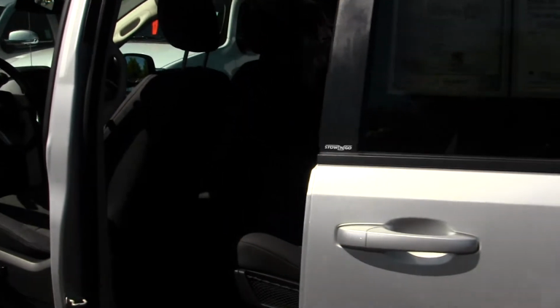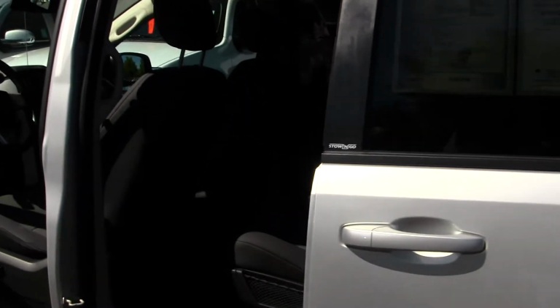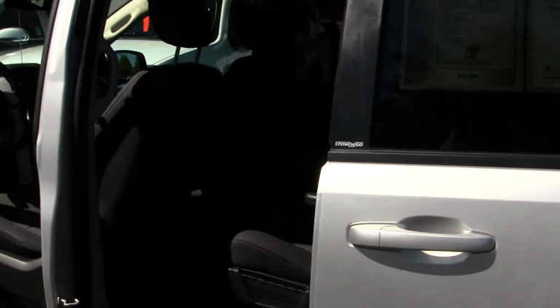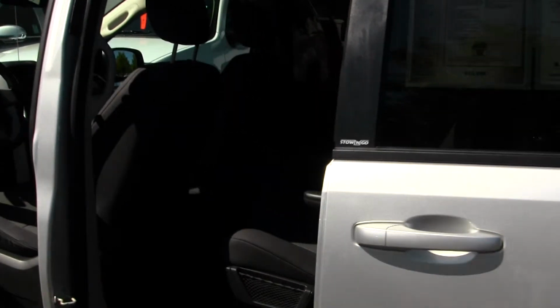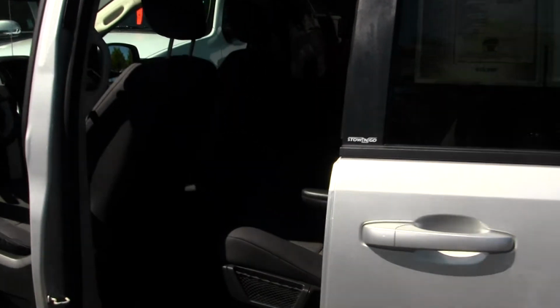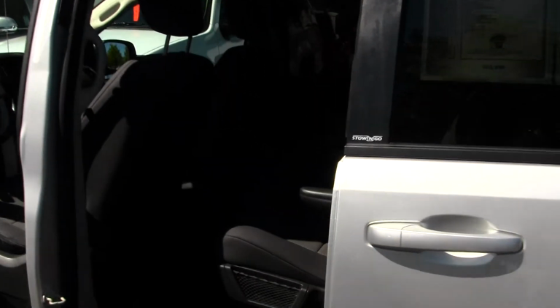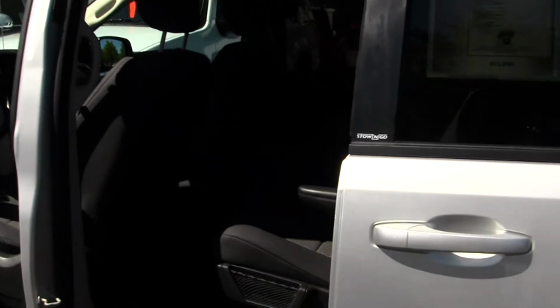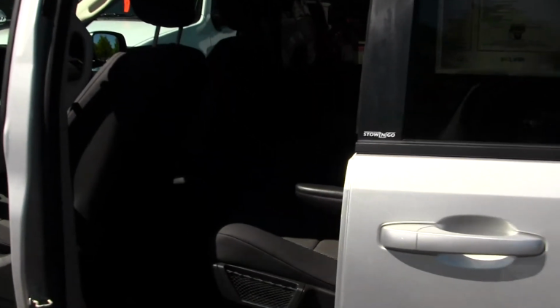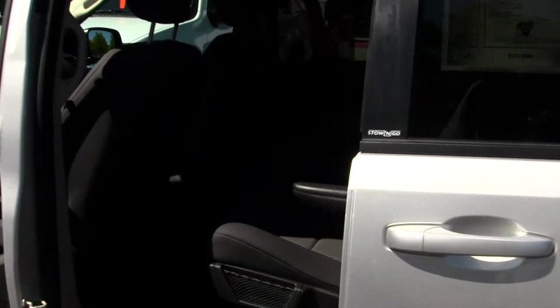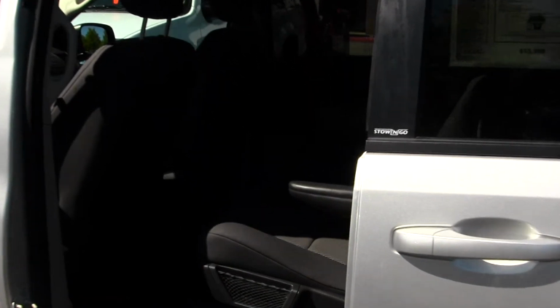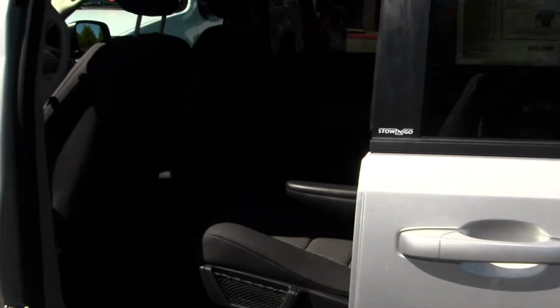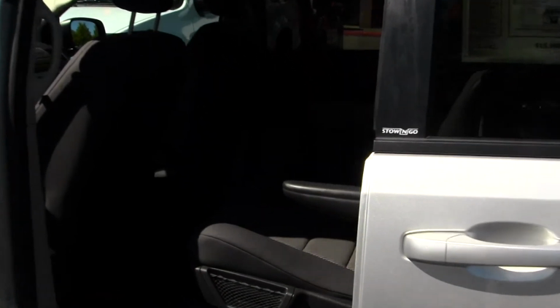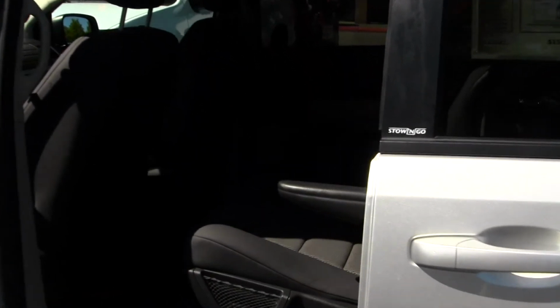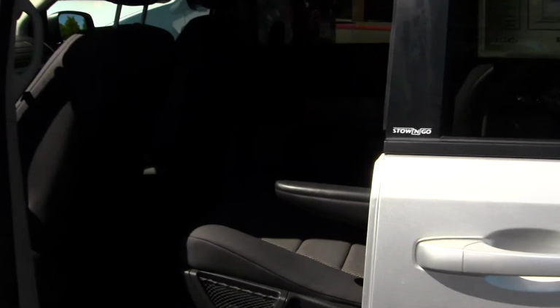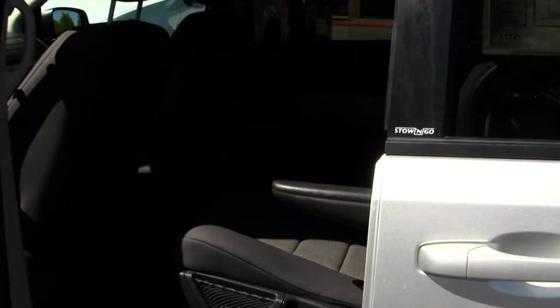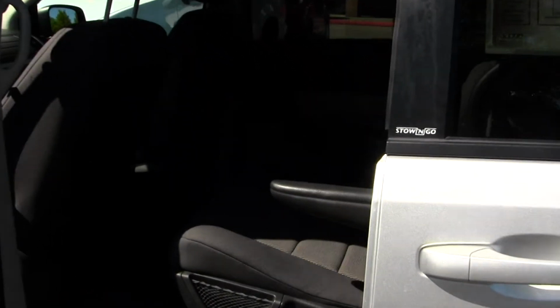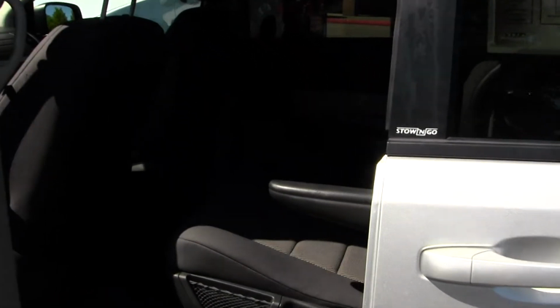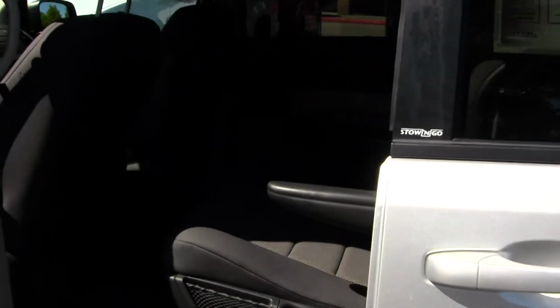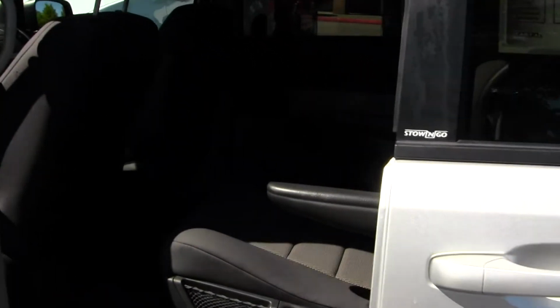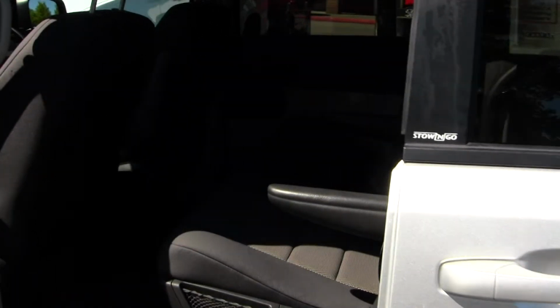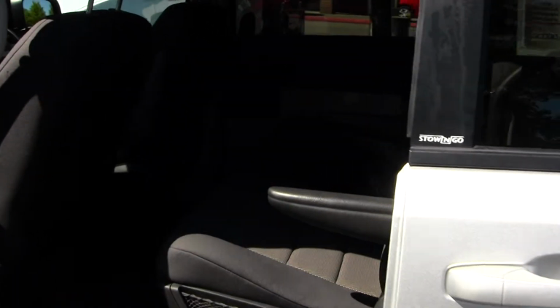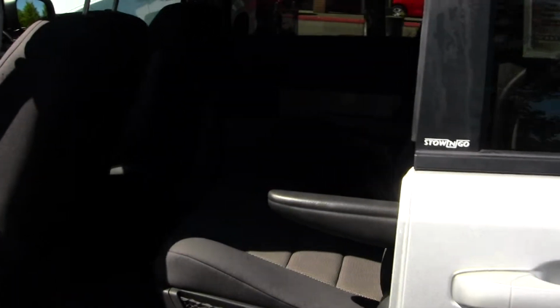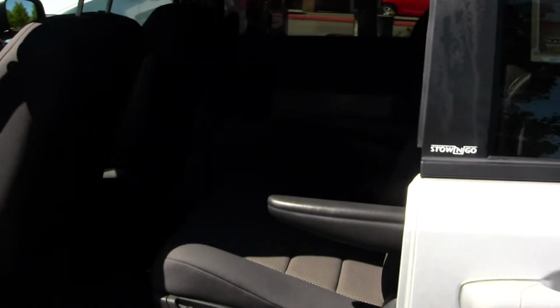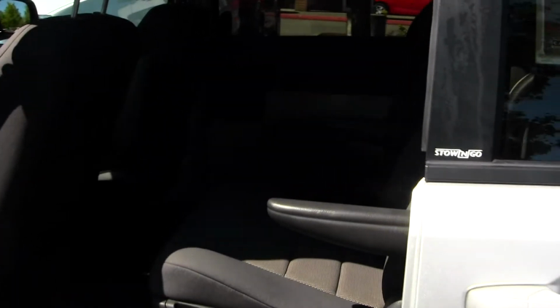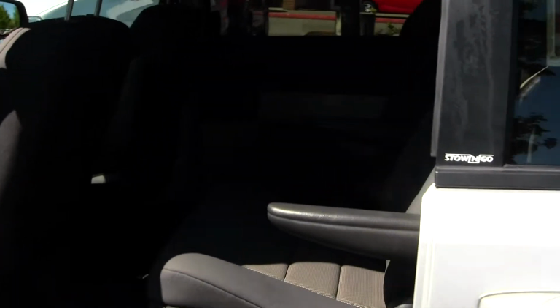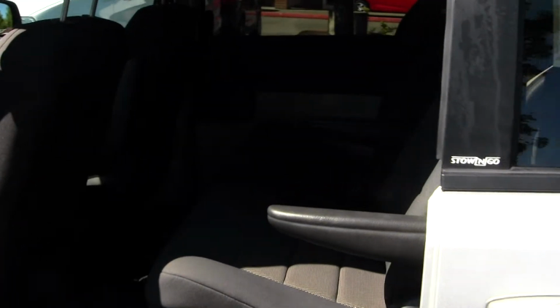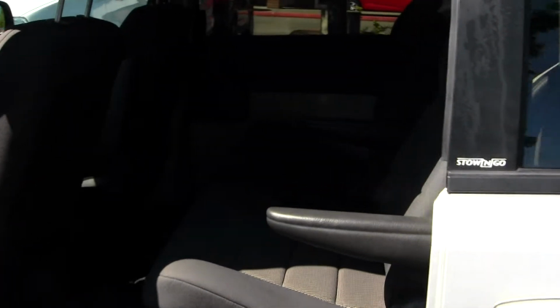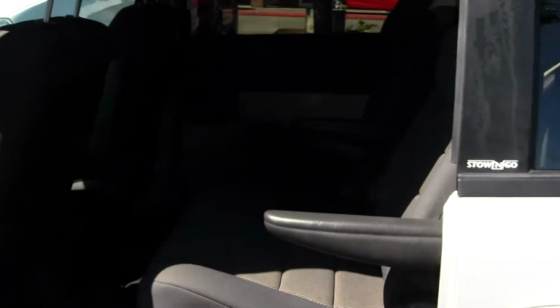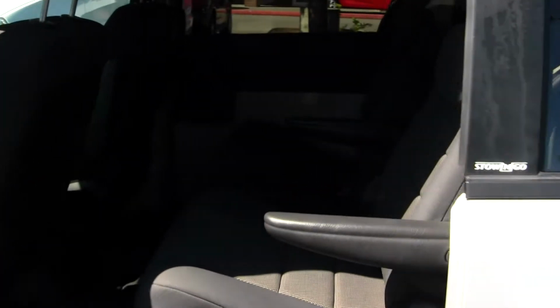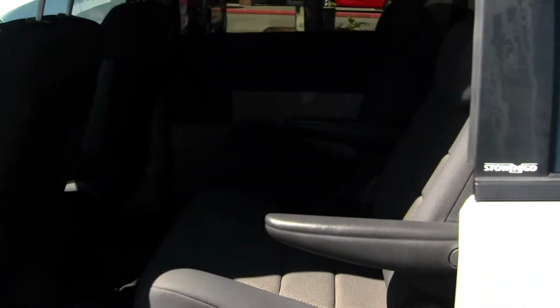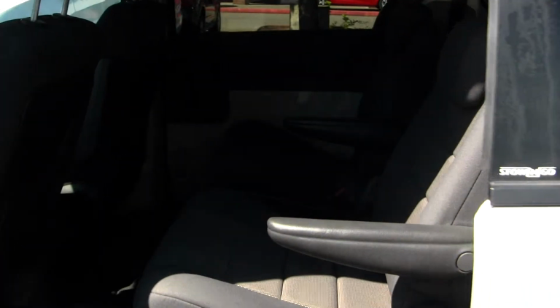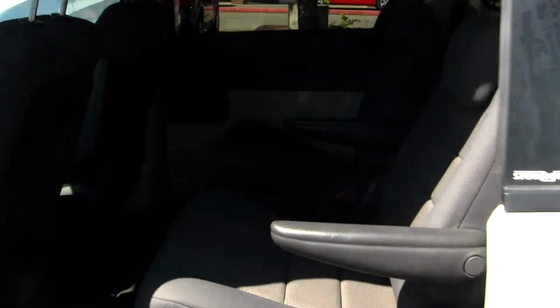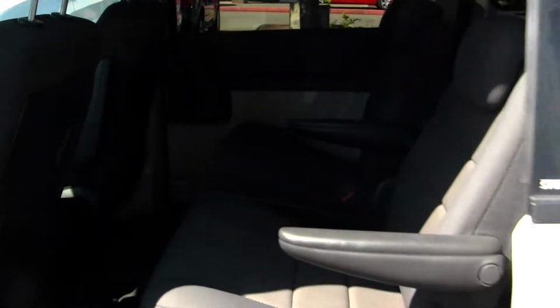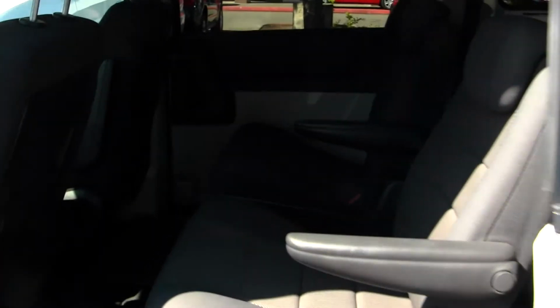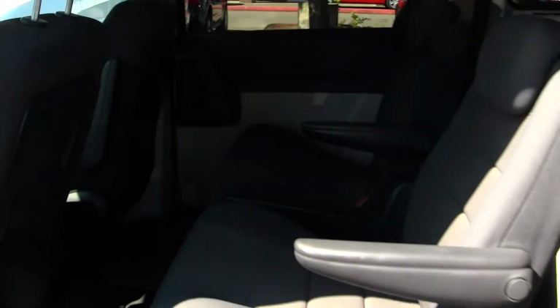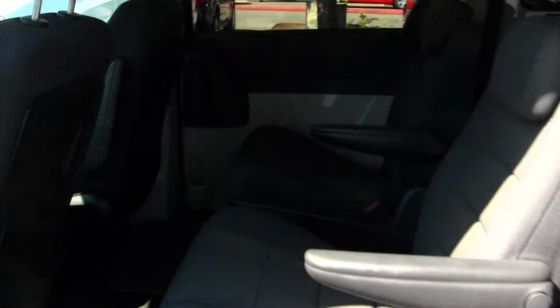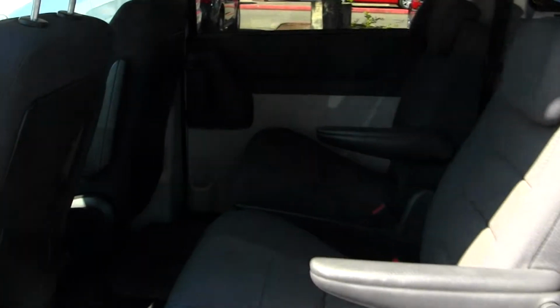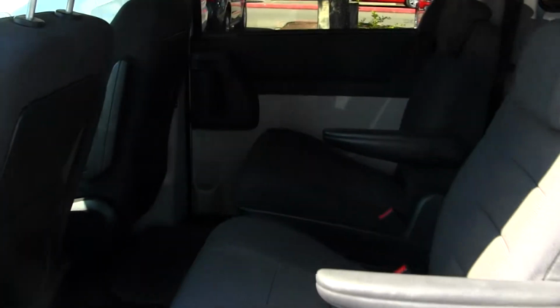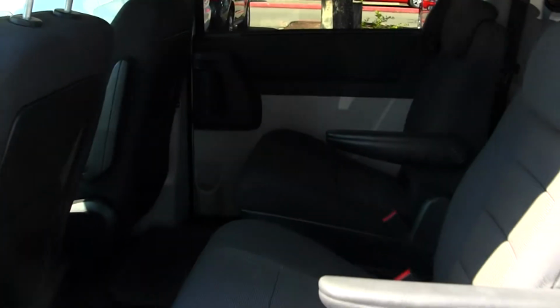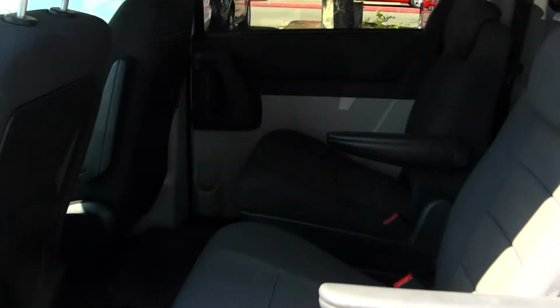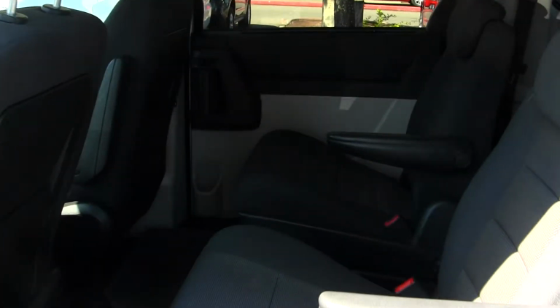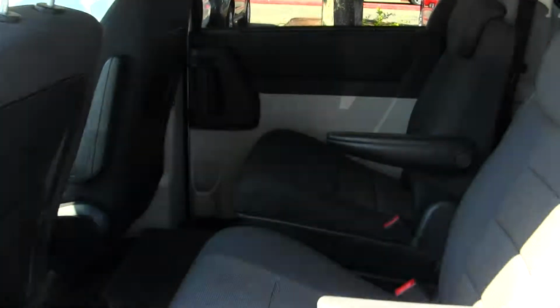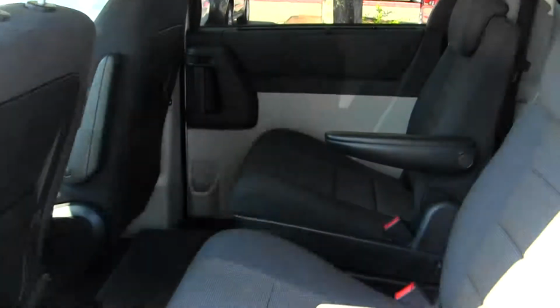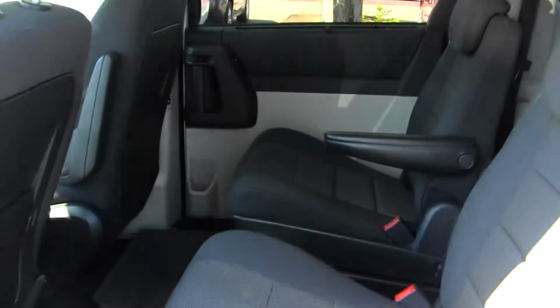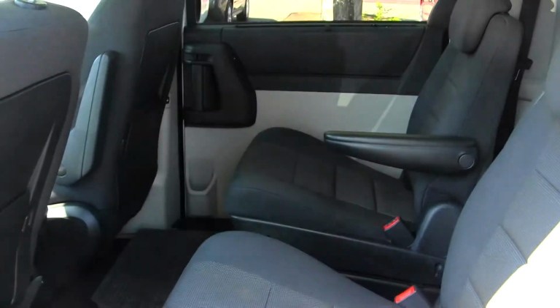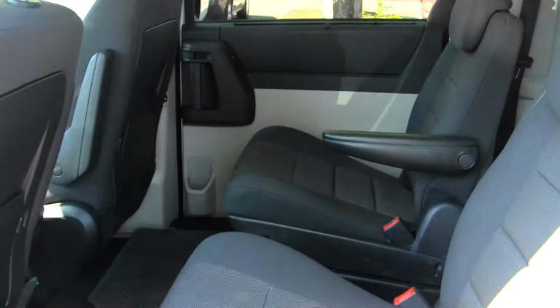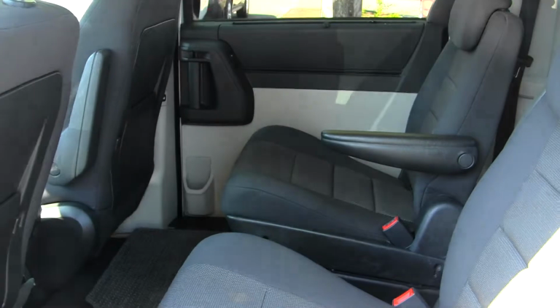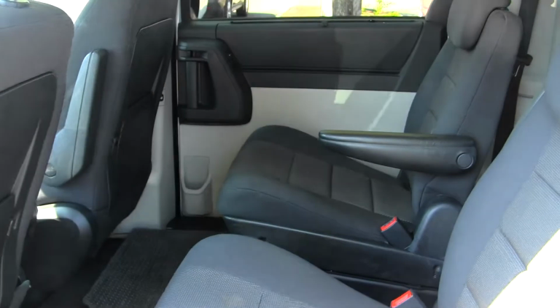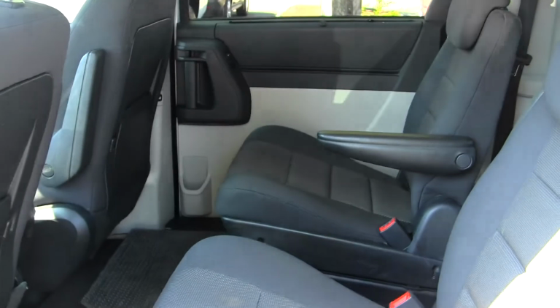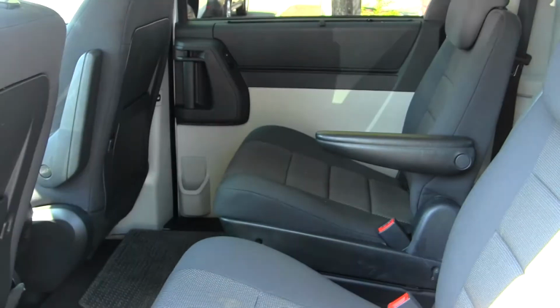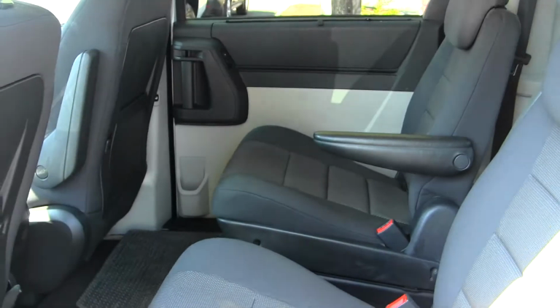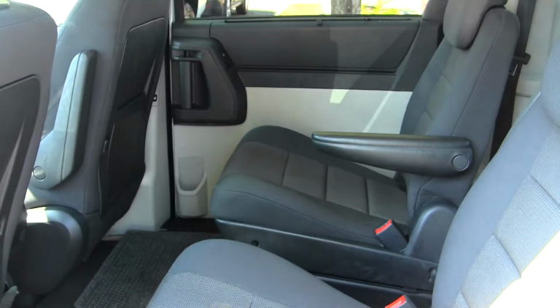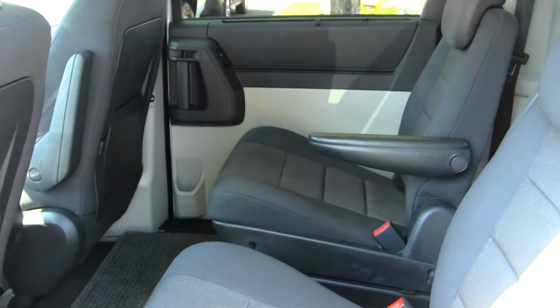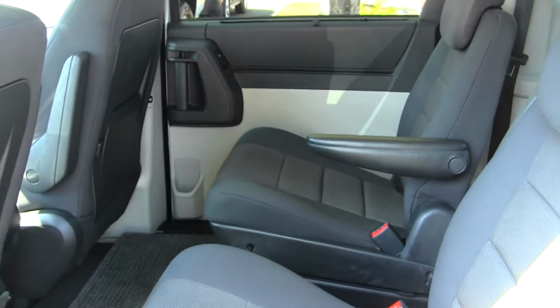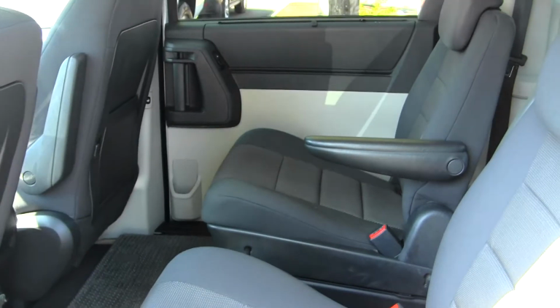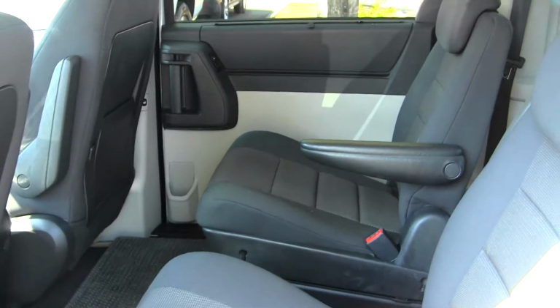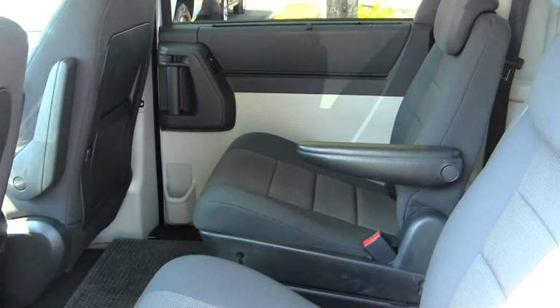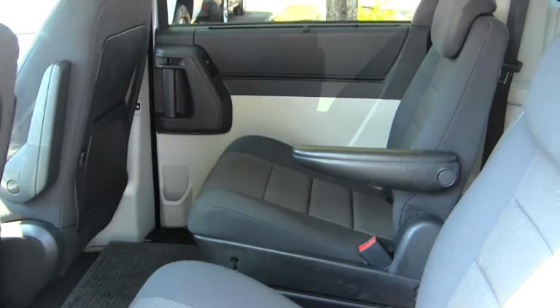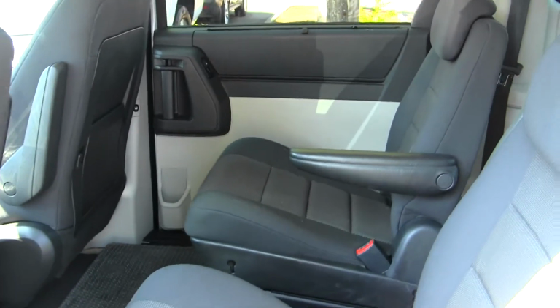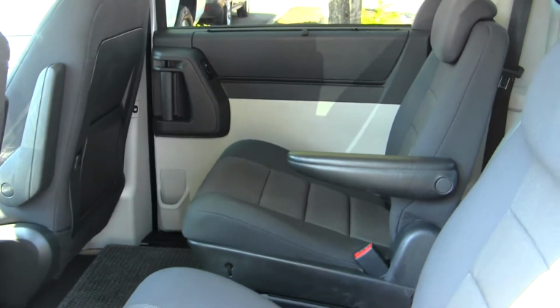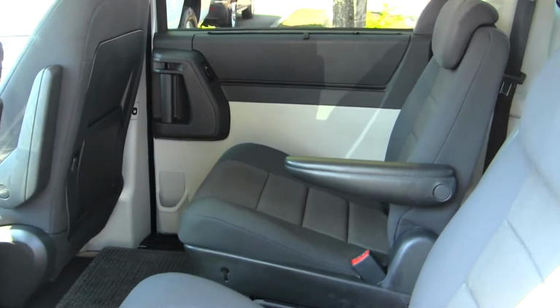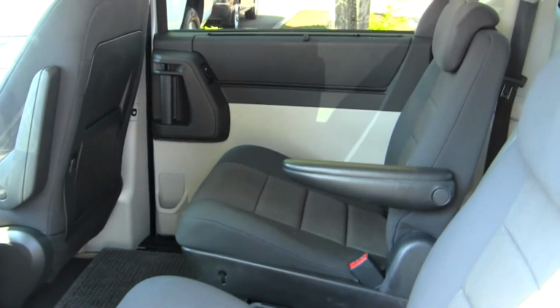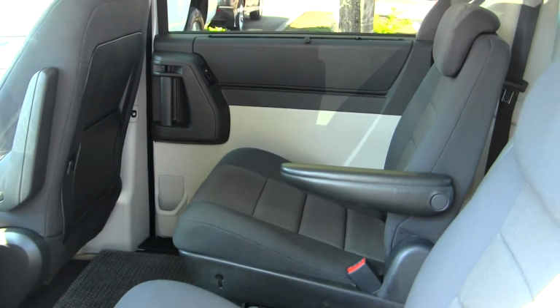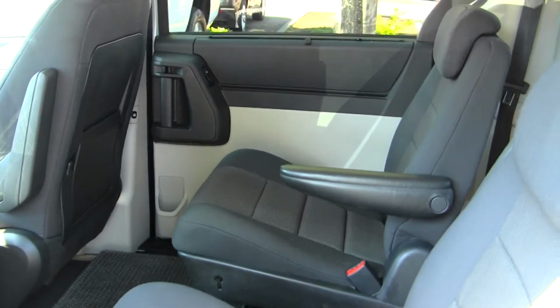Second row seating for two in the form of captain's chairs, and third row seating for three. There's also rear climate control.